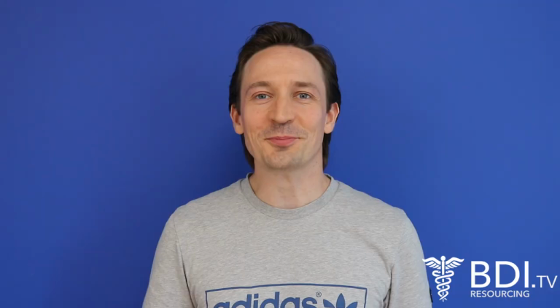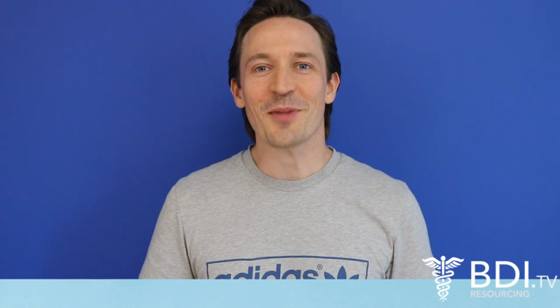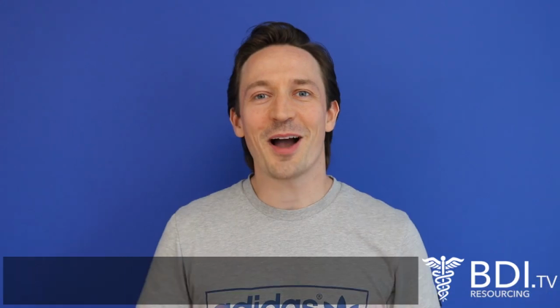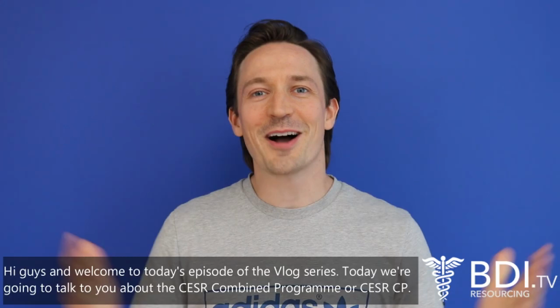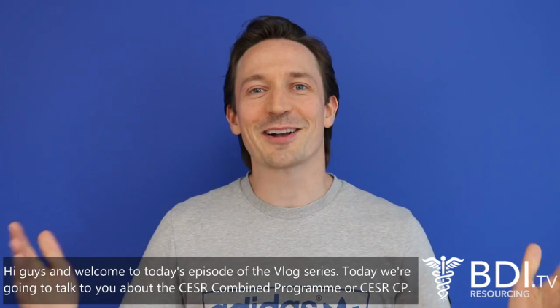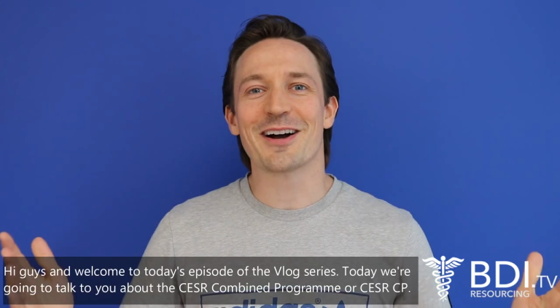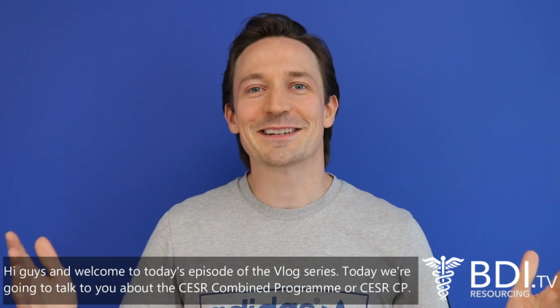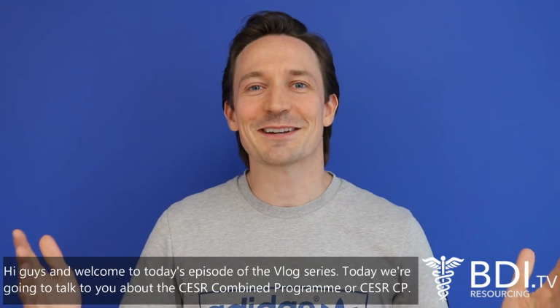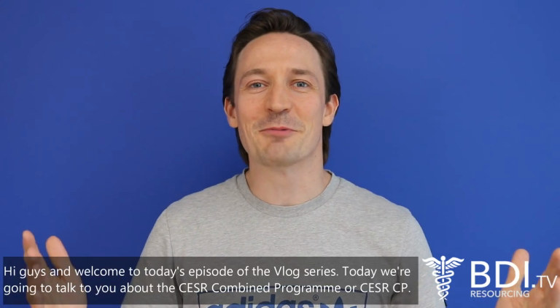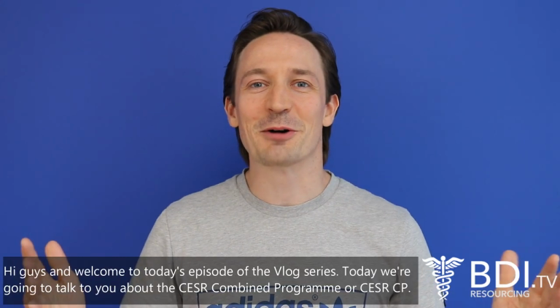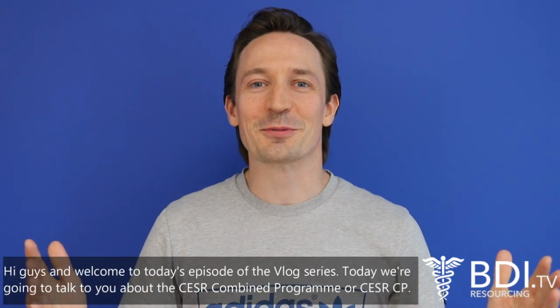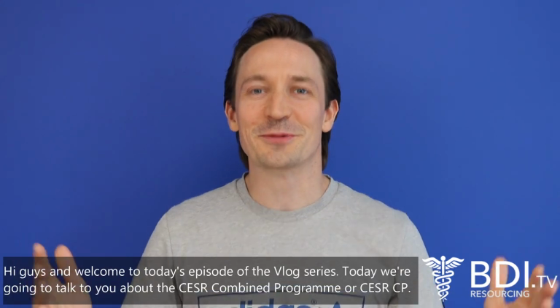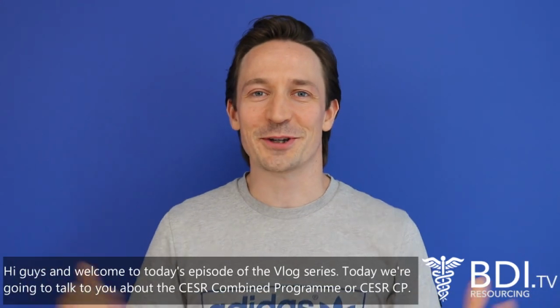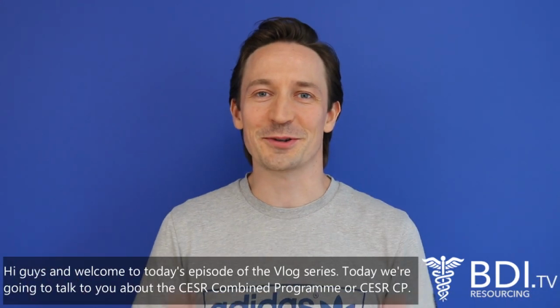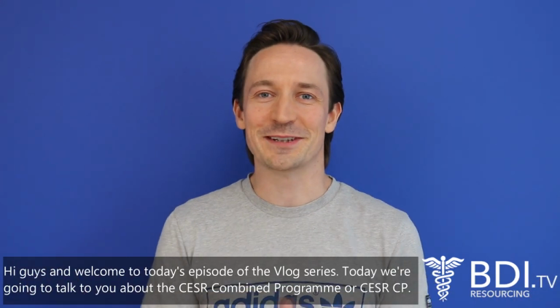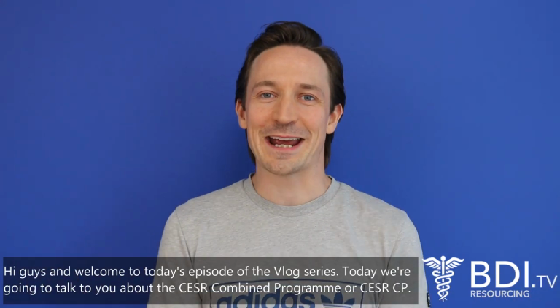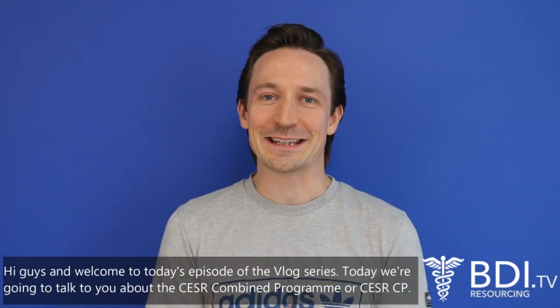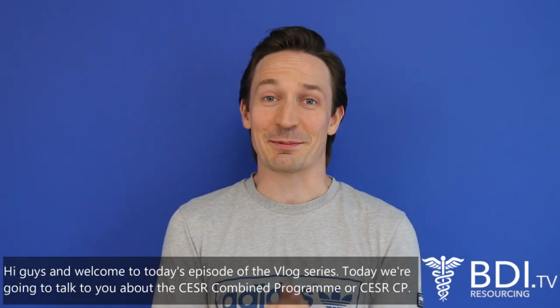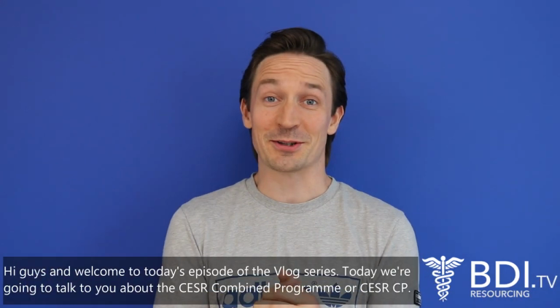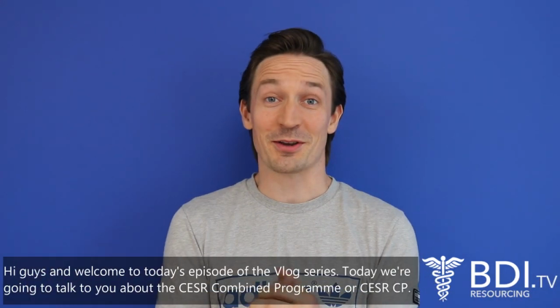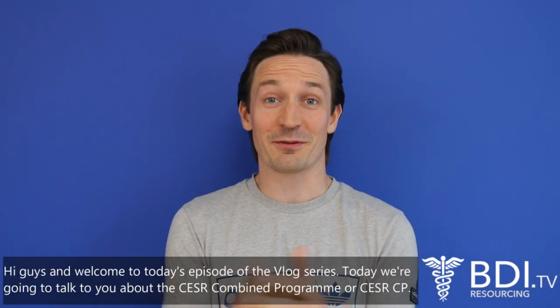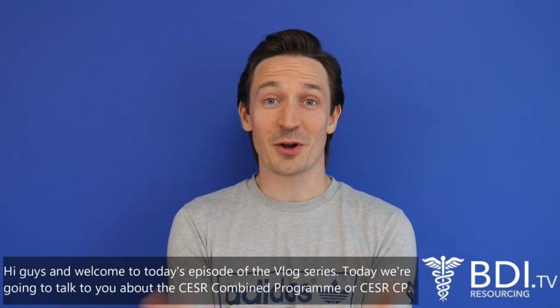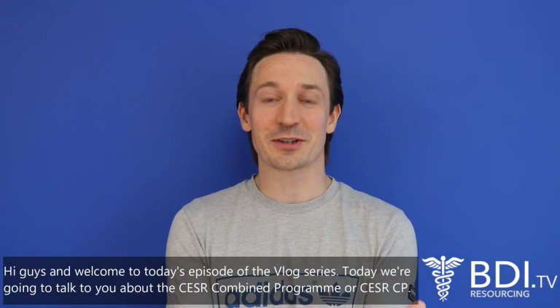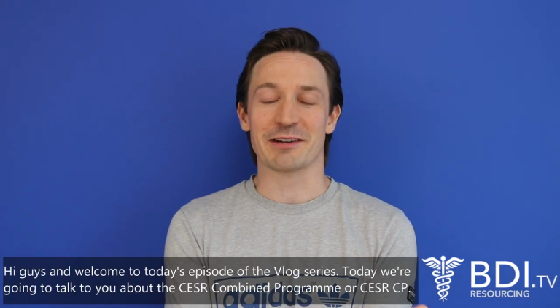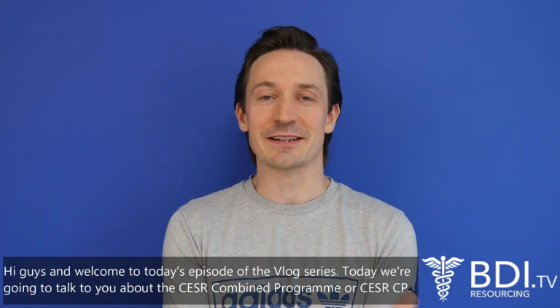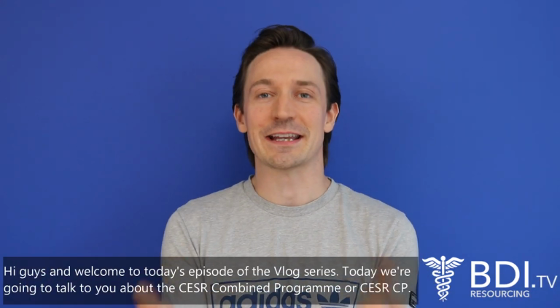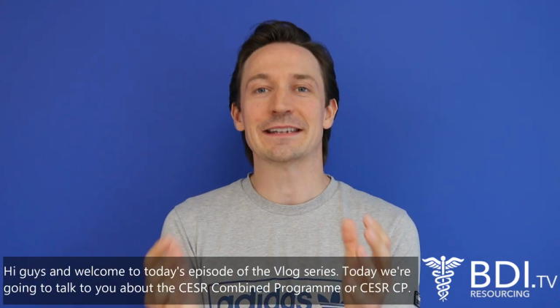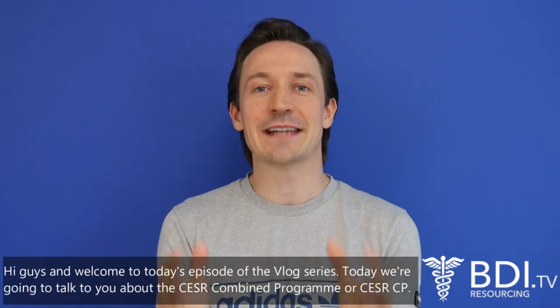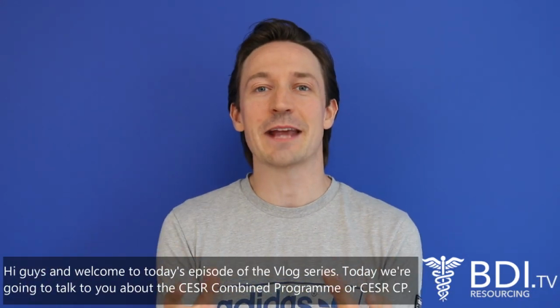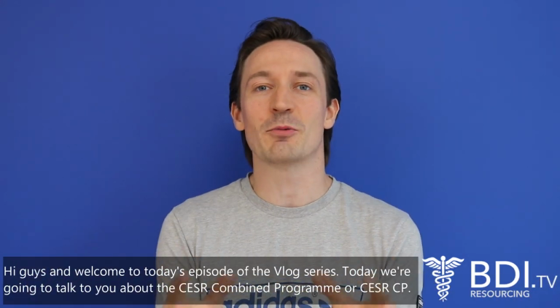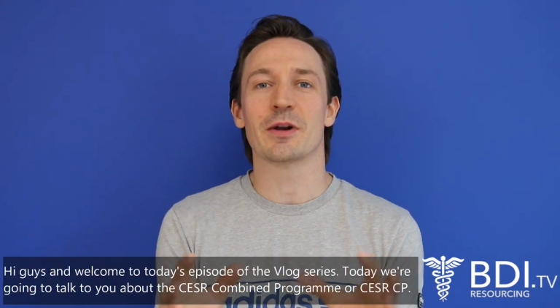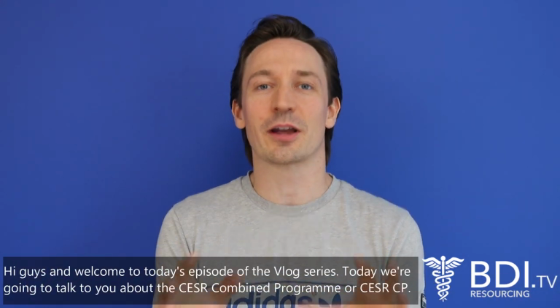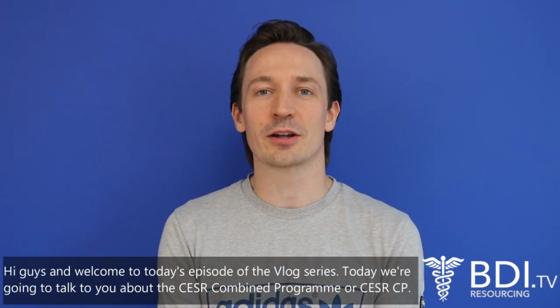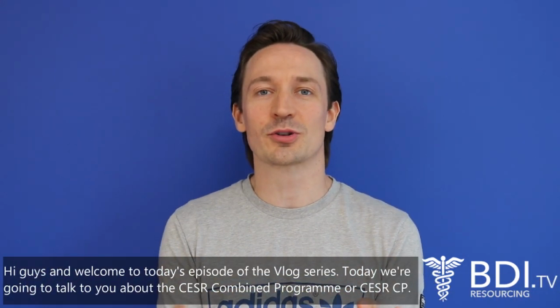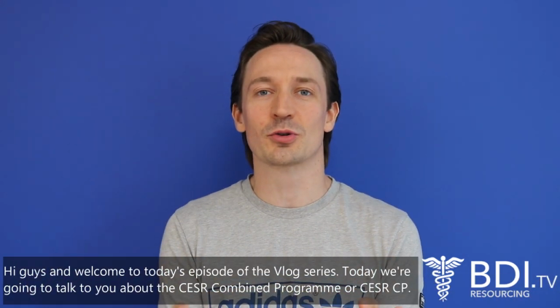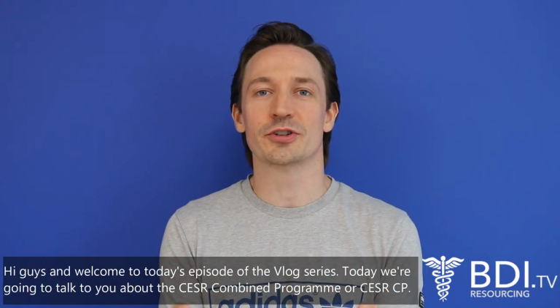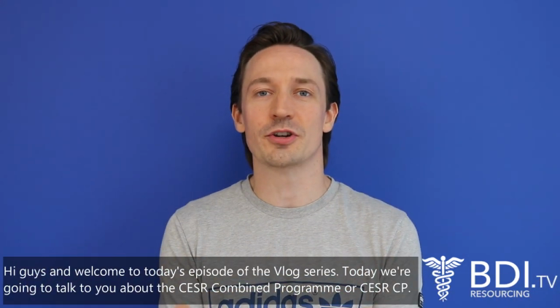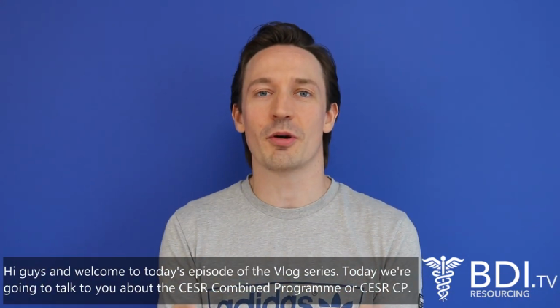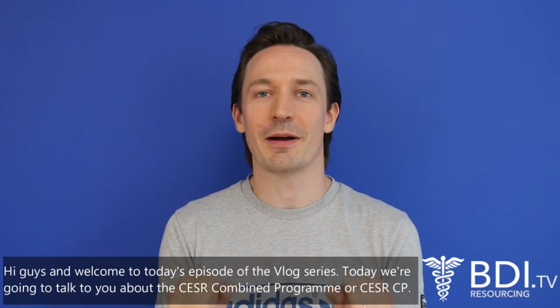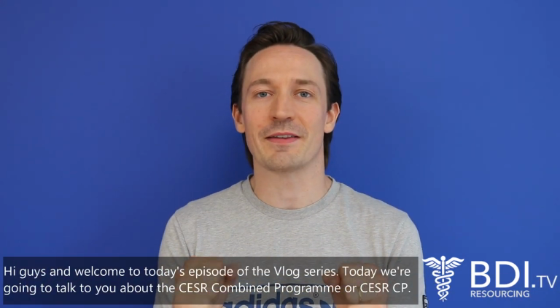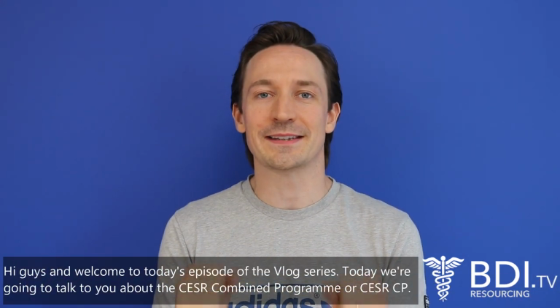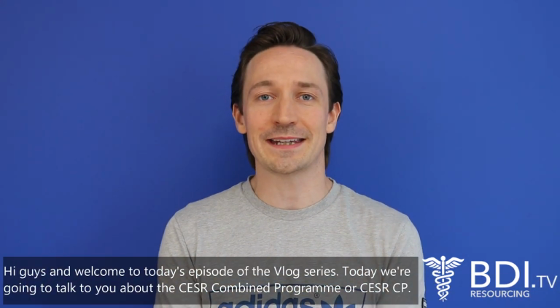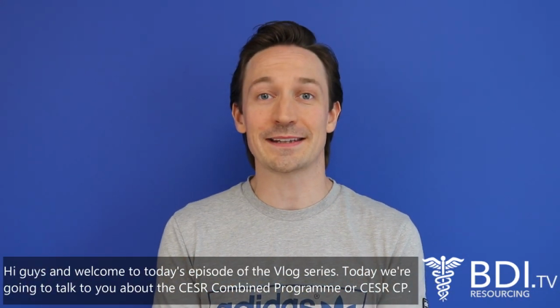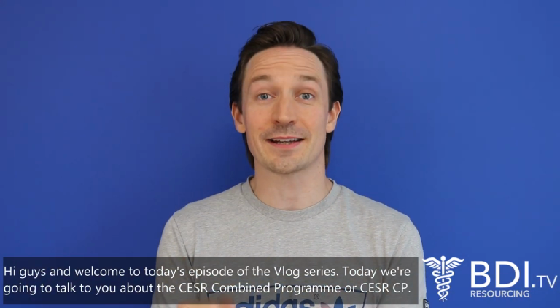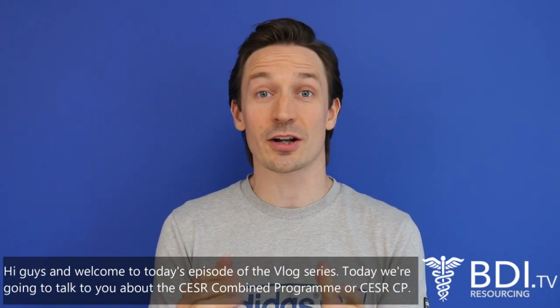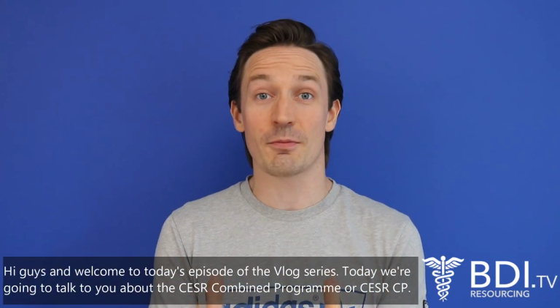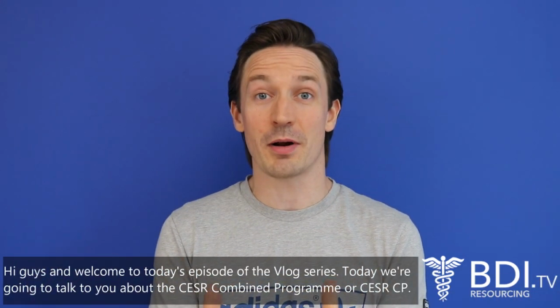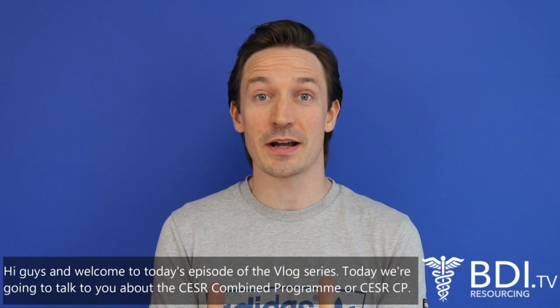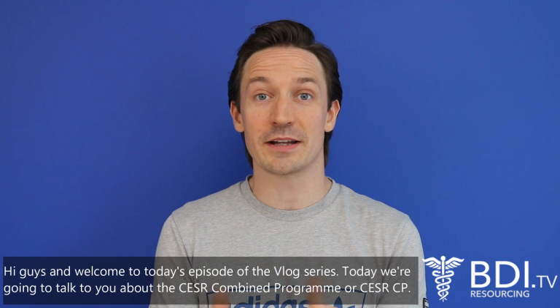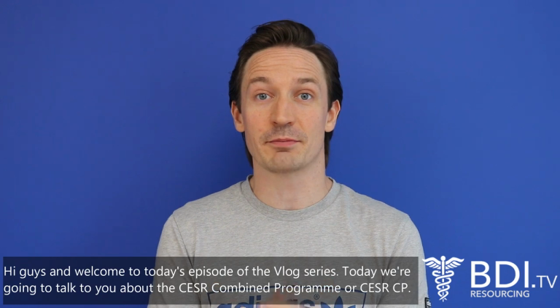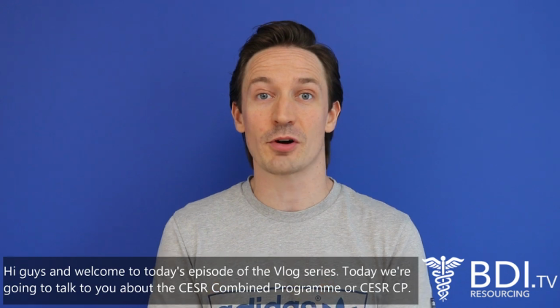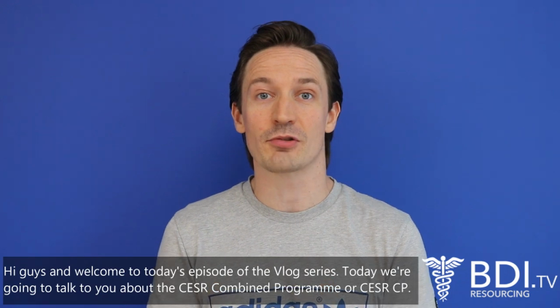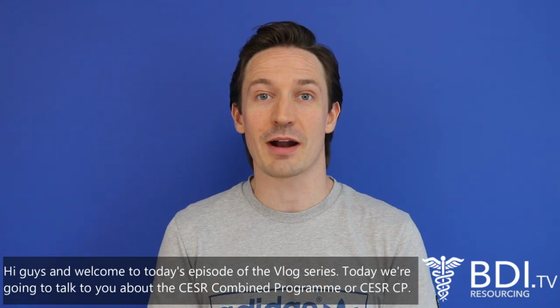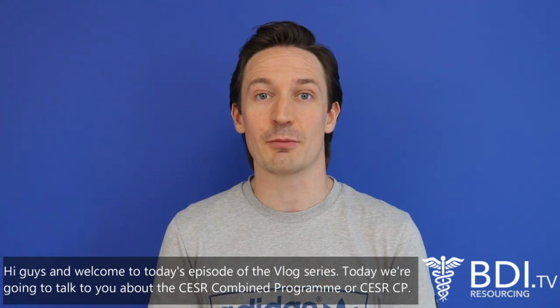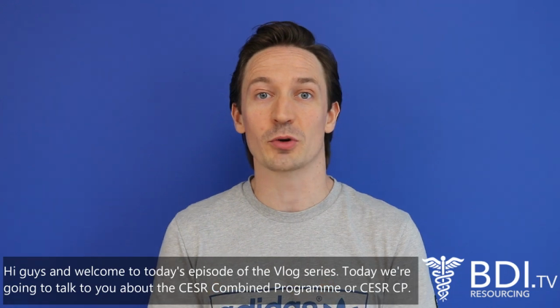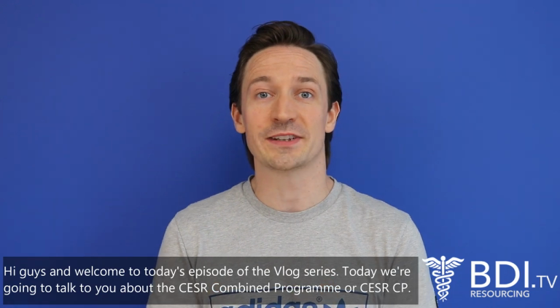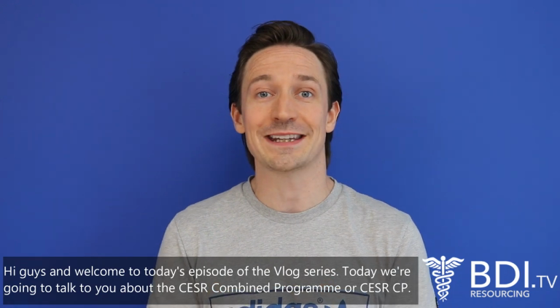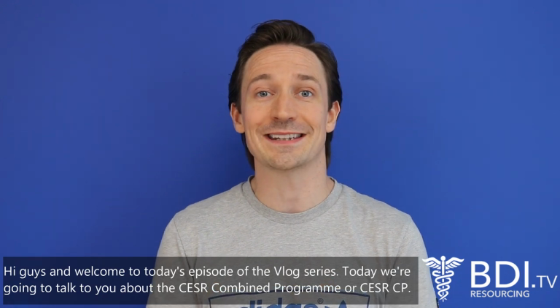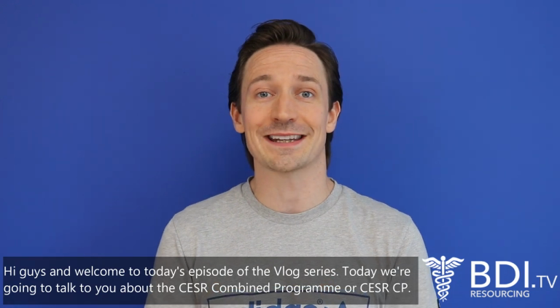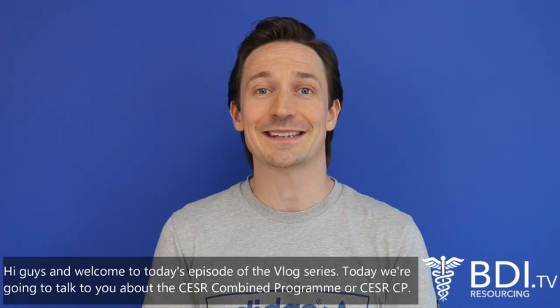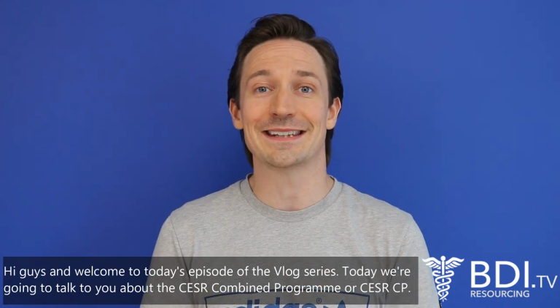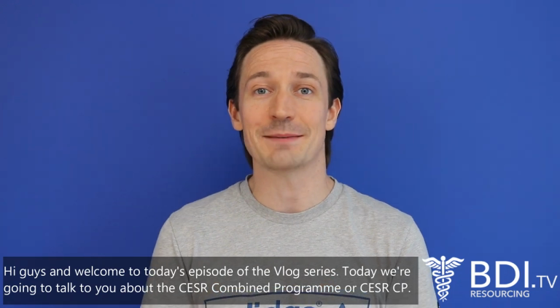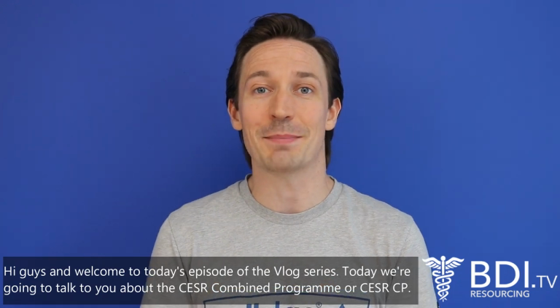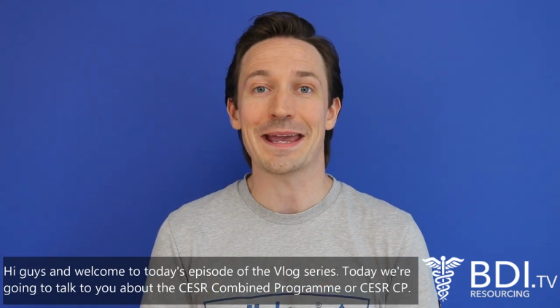Hi guys and welcome to today's episode of the vlog series. Today we're going to talk to you about the CESAR combined program, or CESAR CP.